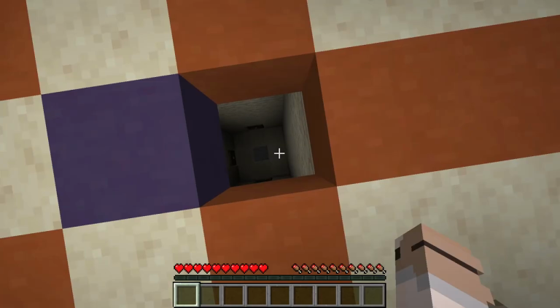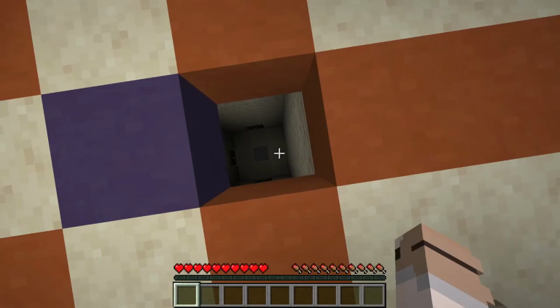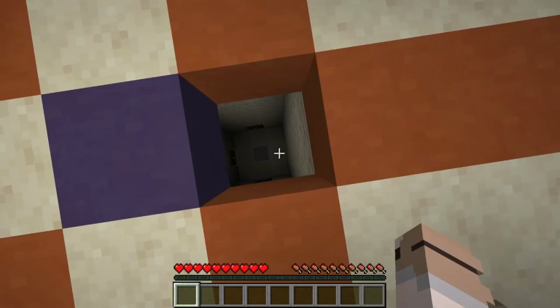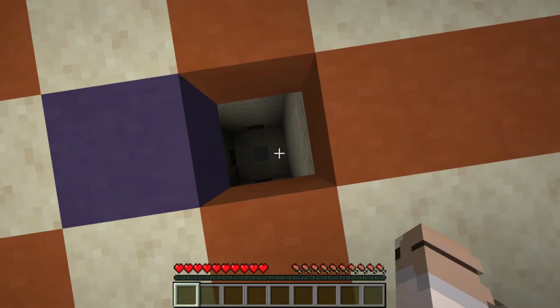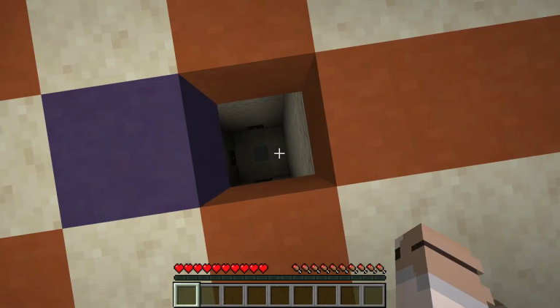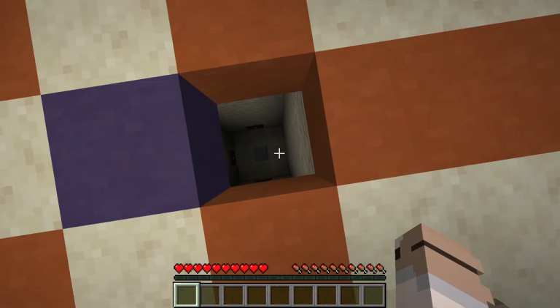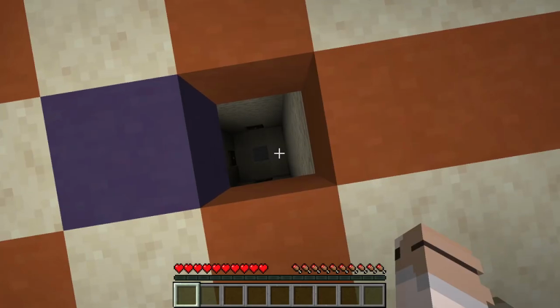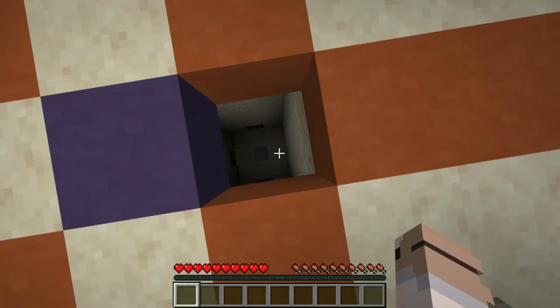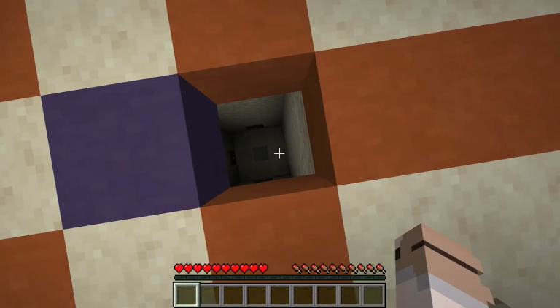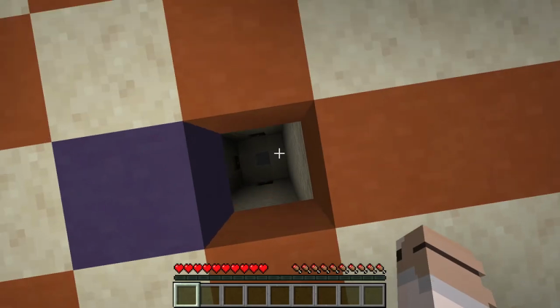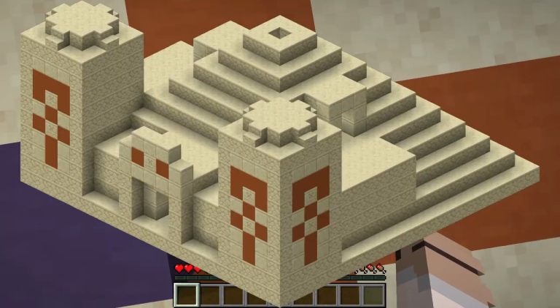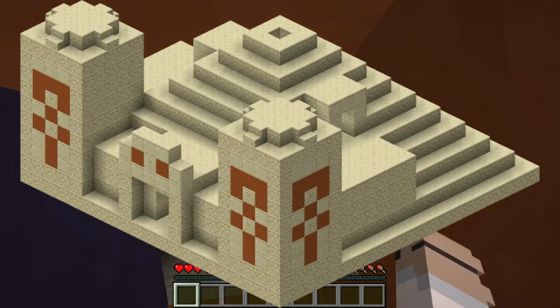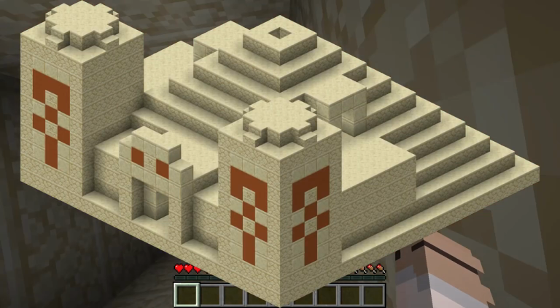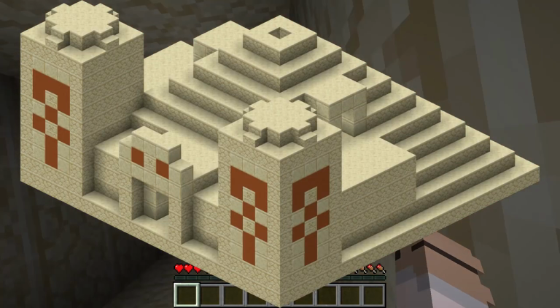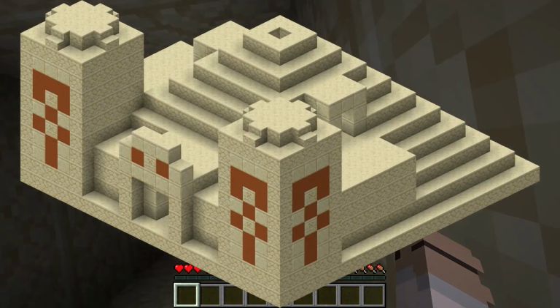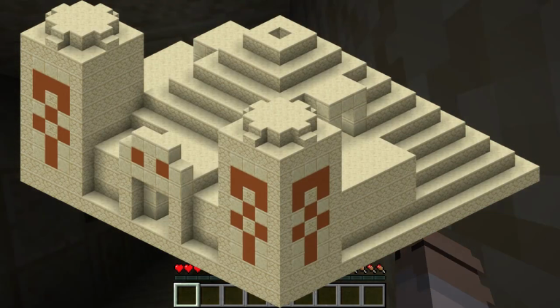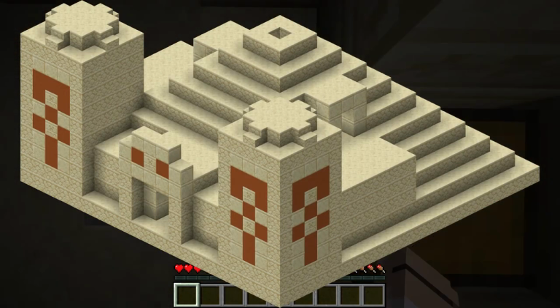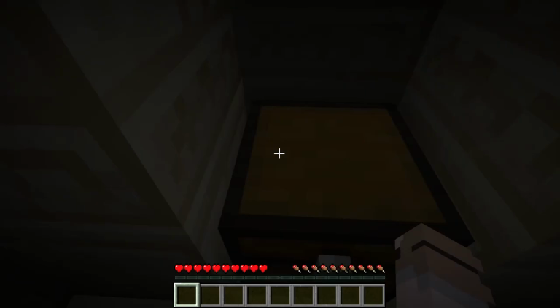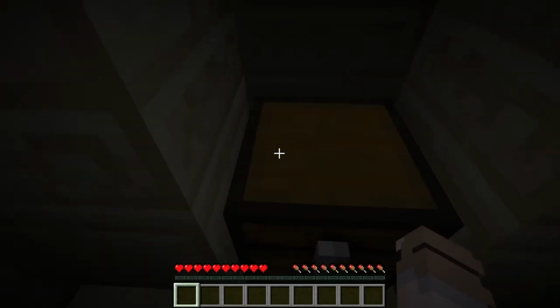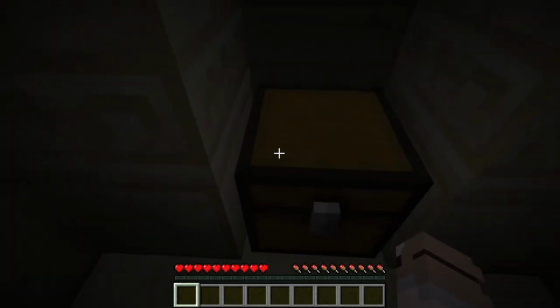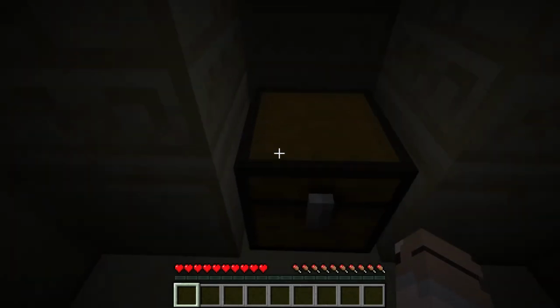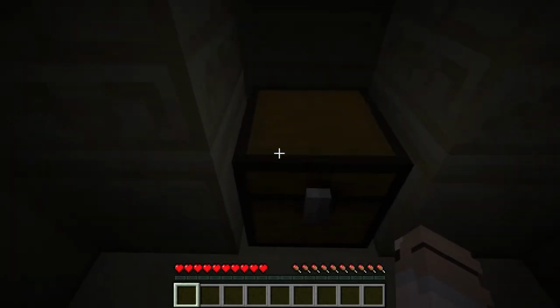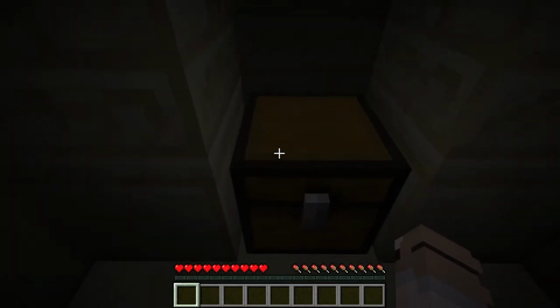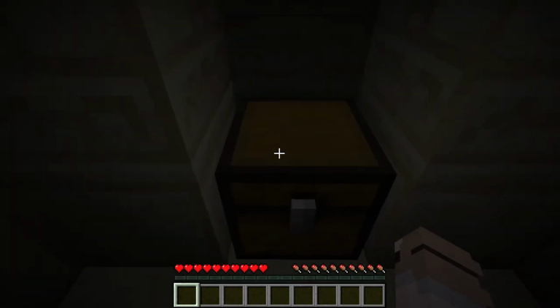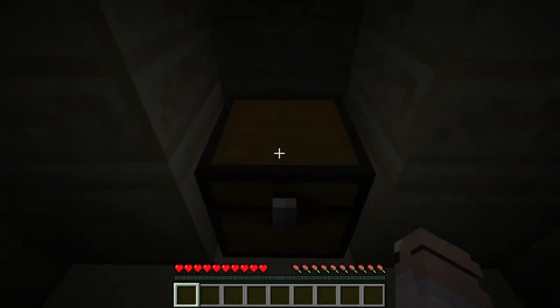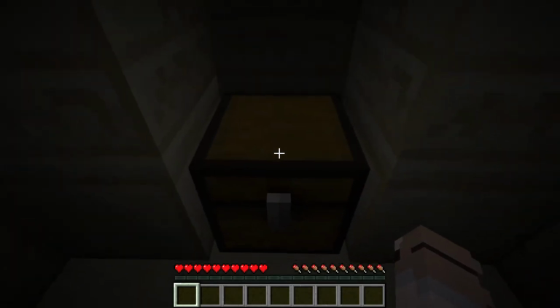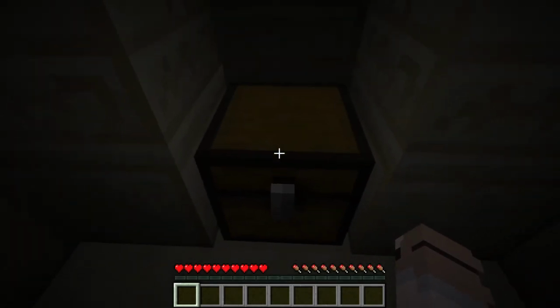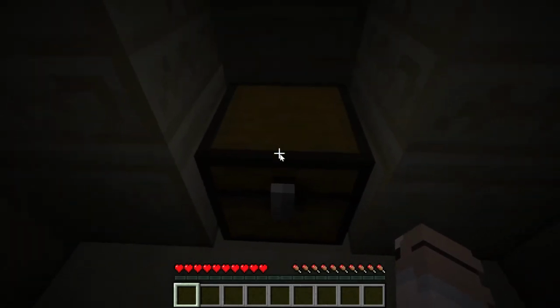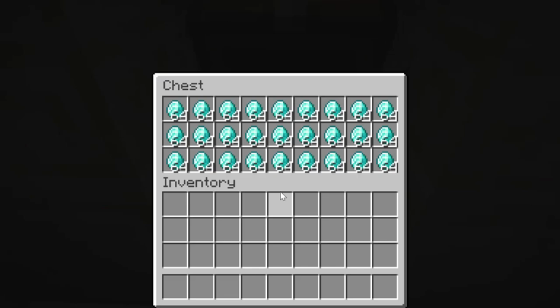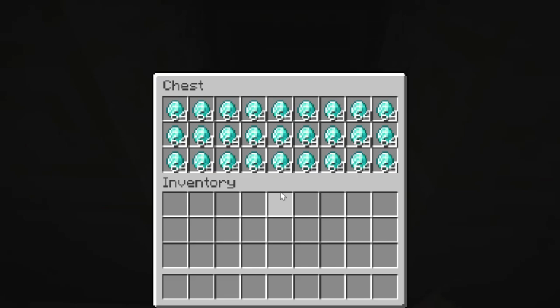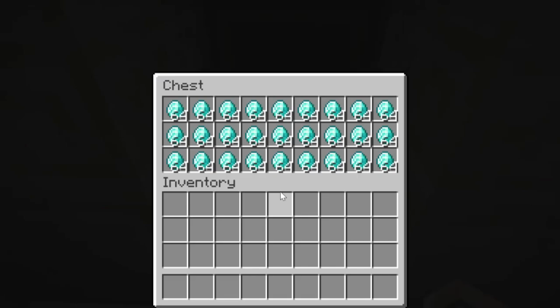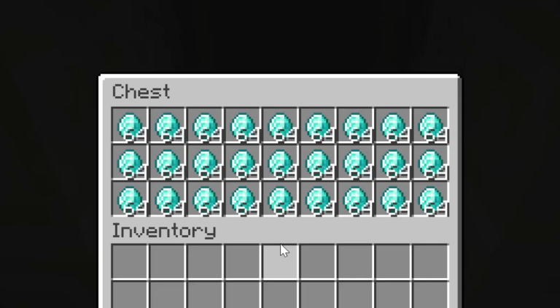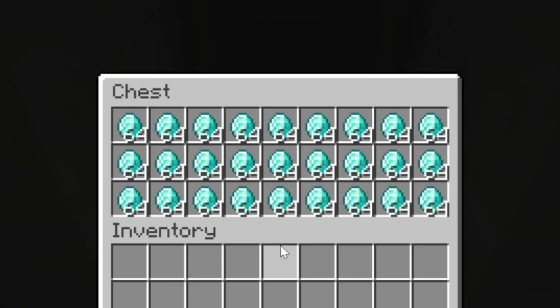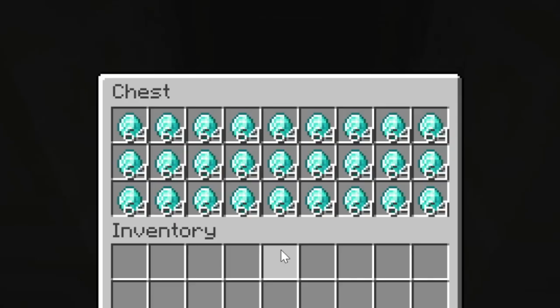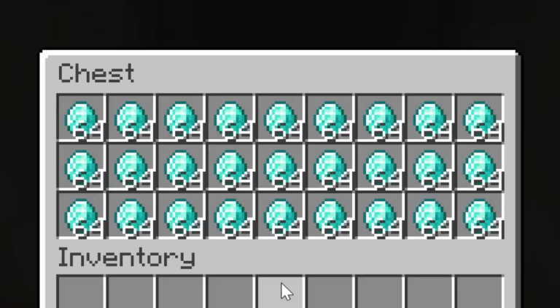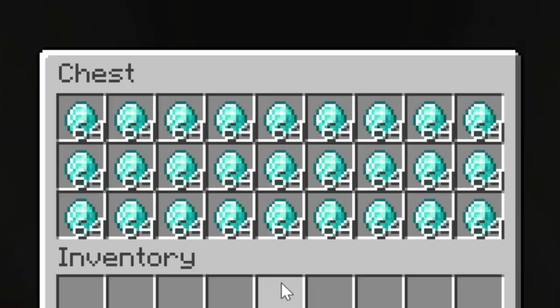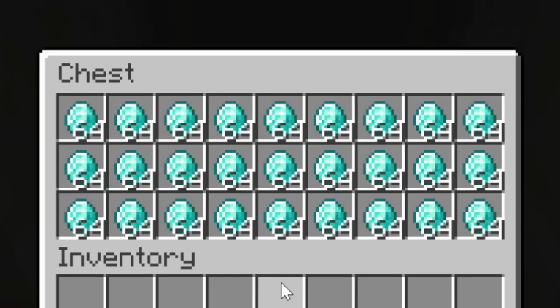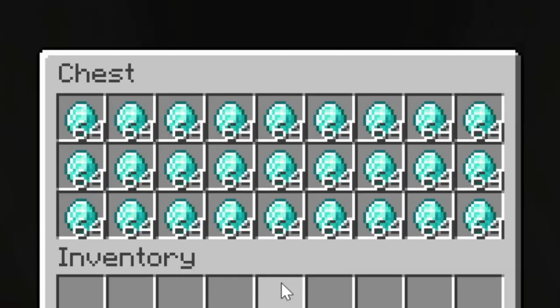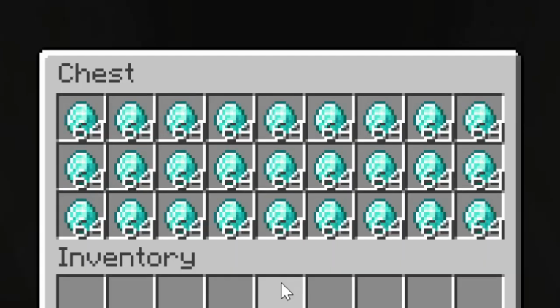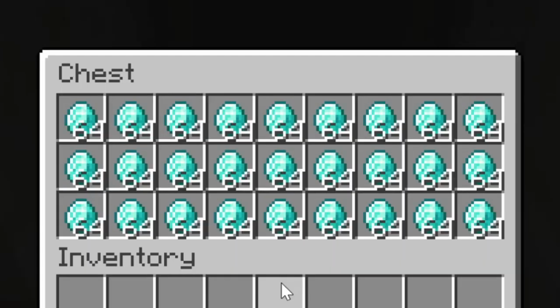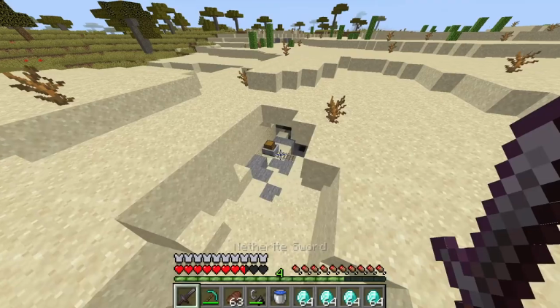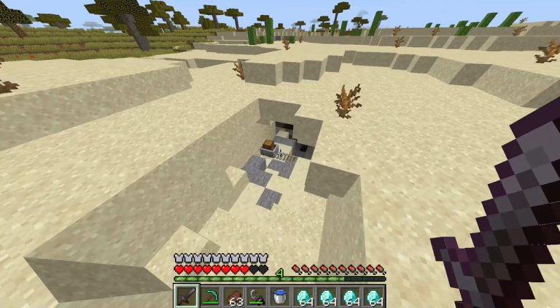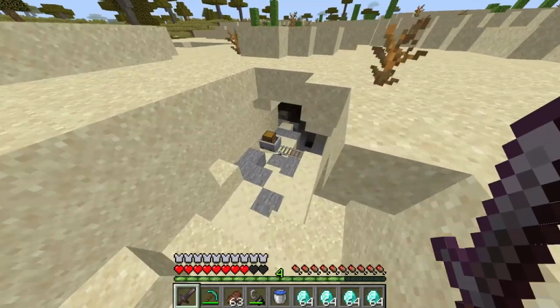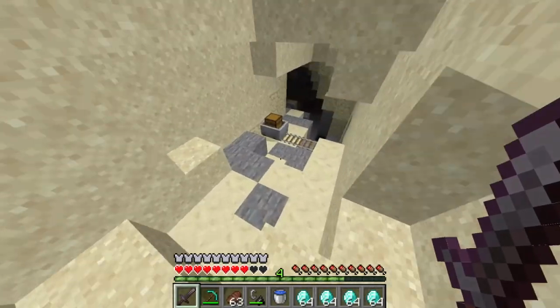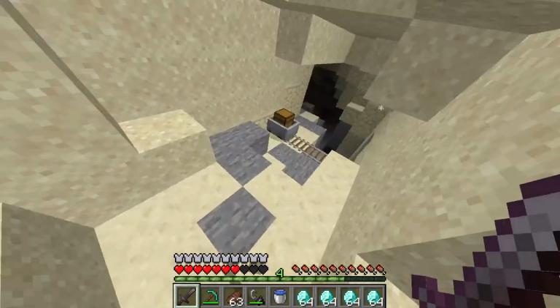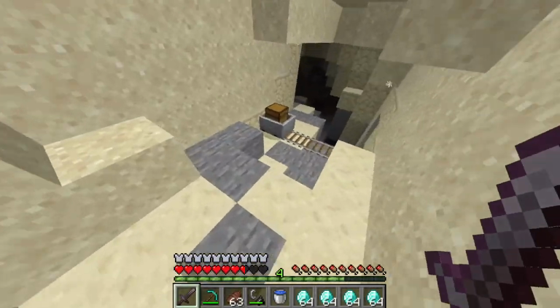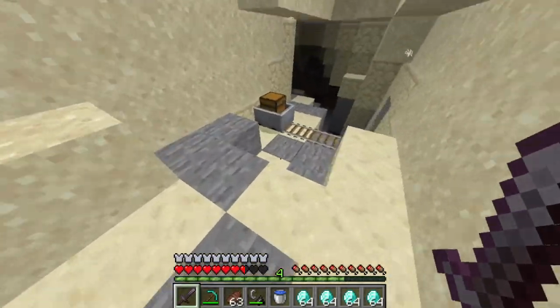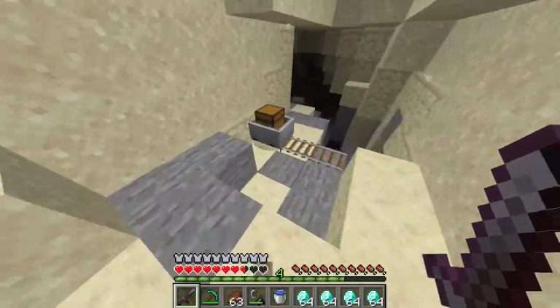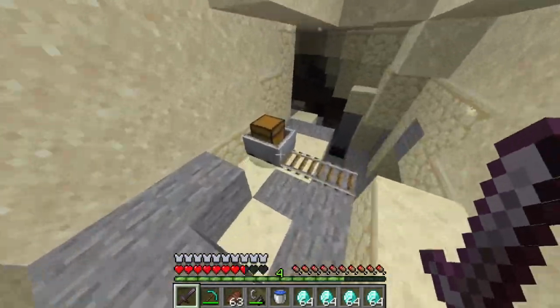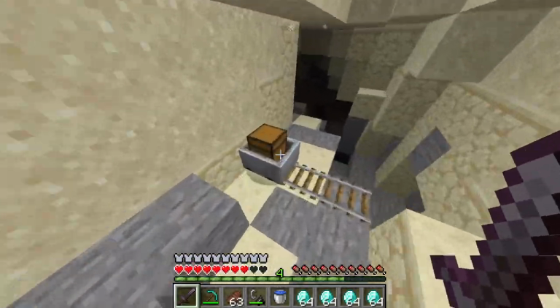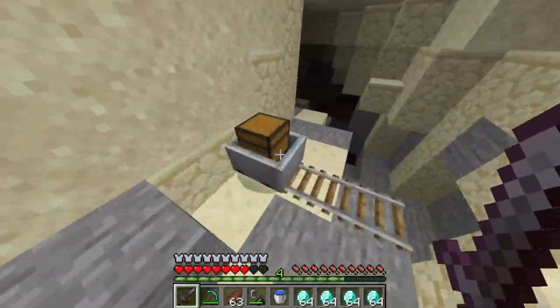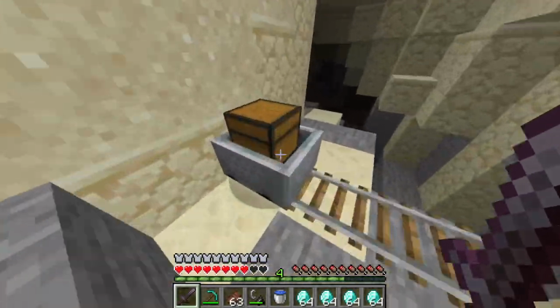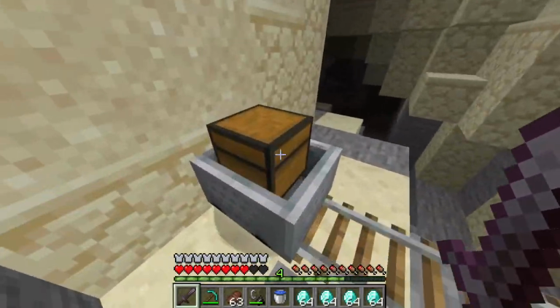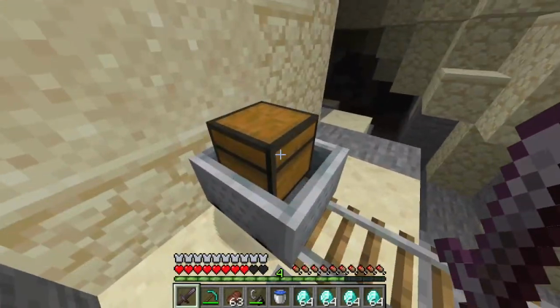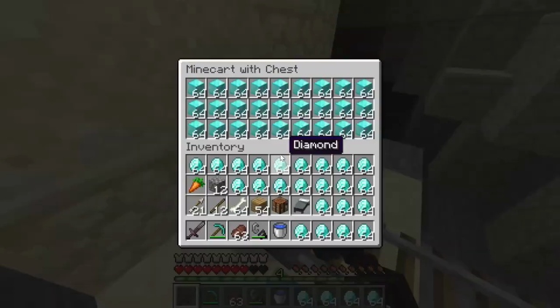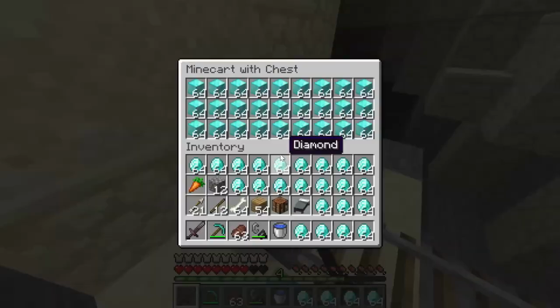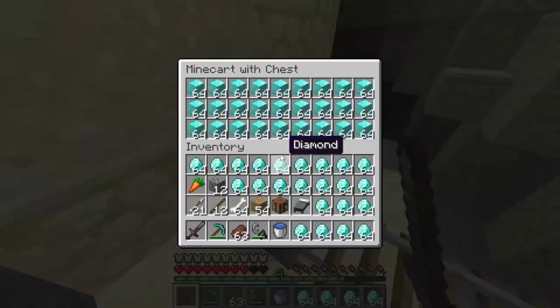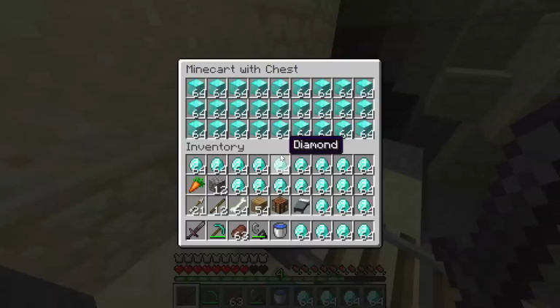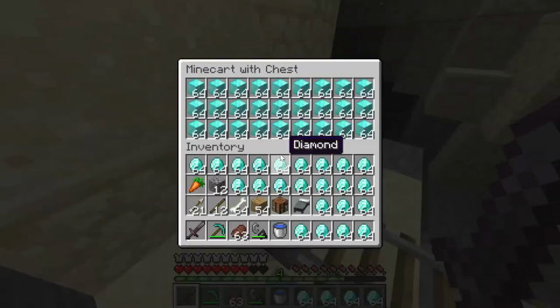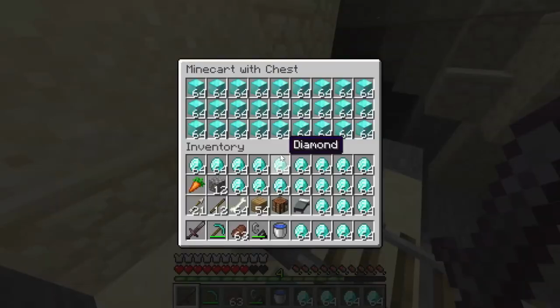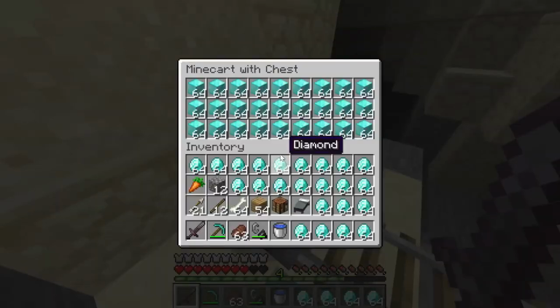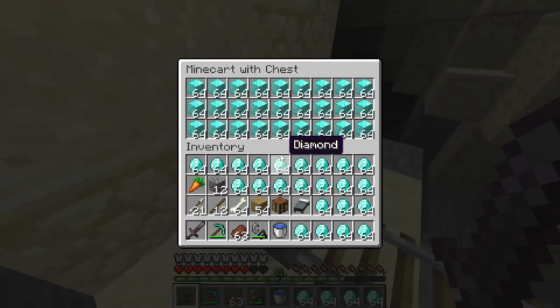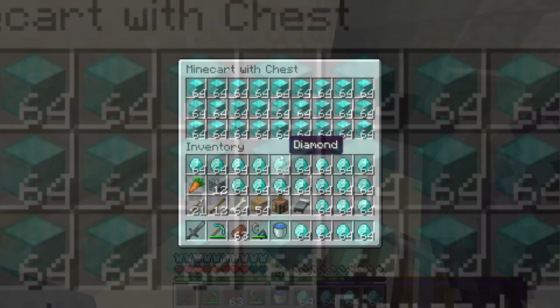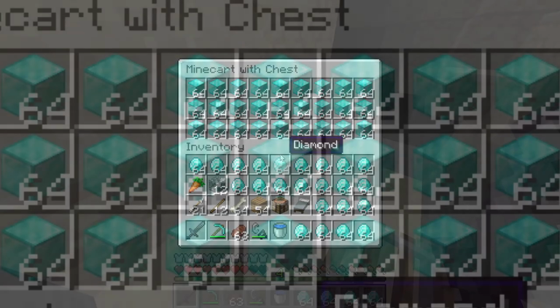When it's done loading, find a desert temple, open the chest, and get 5,000 diamonds. Find a mineshaft and get another 10,000 diamonds.